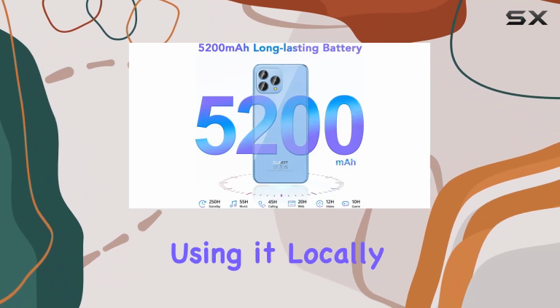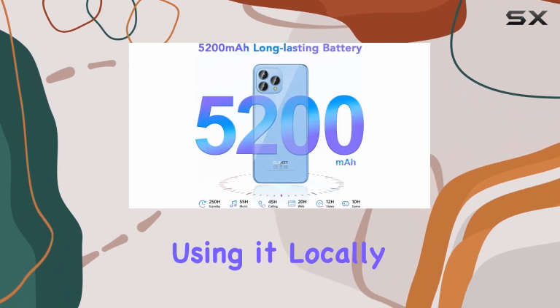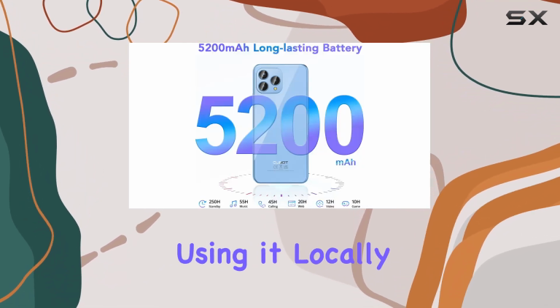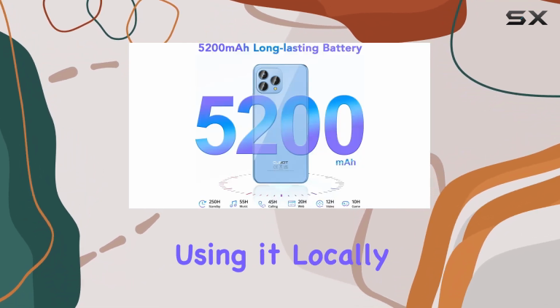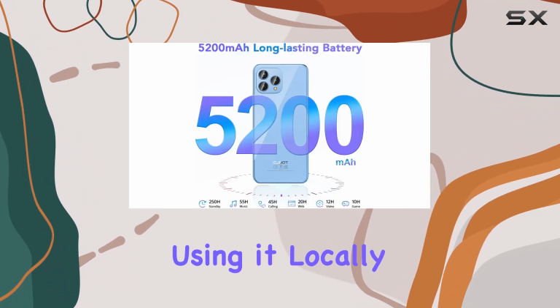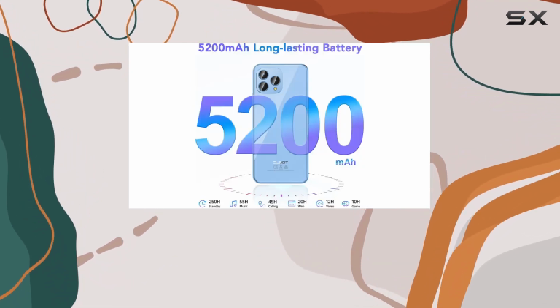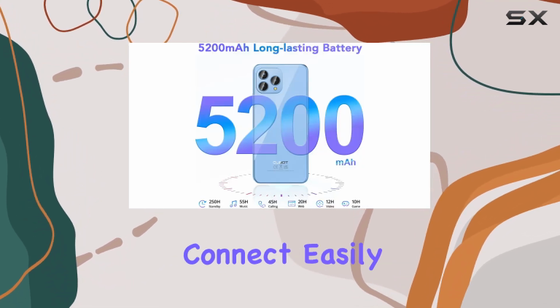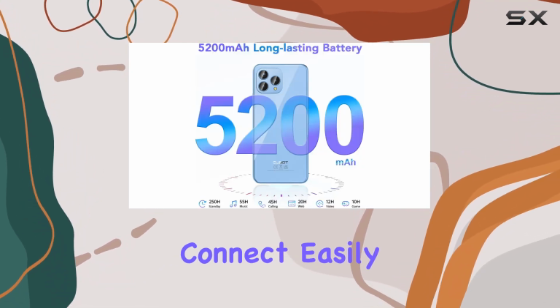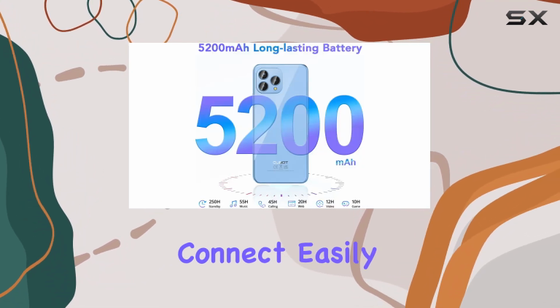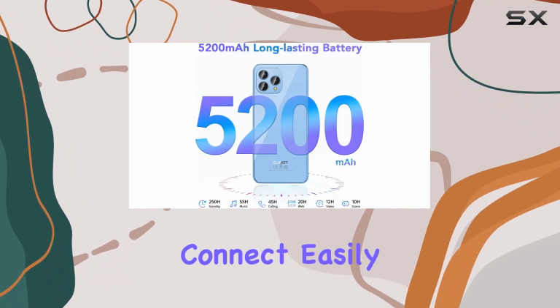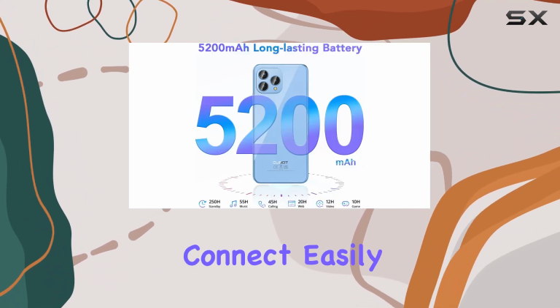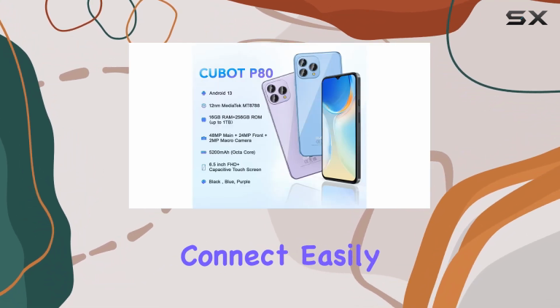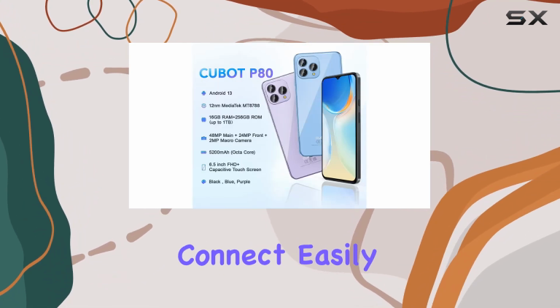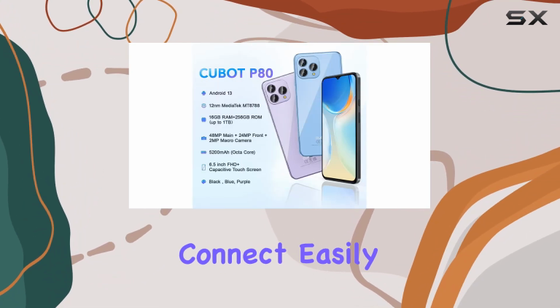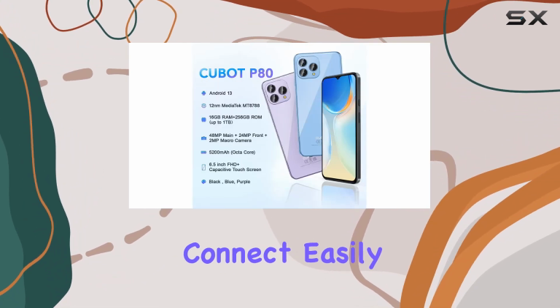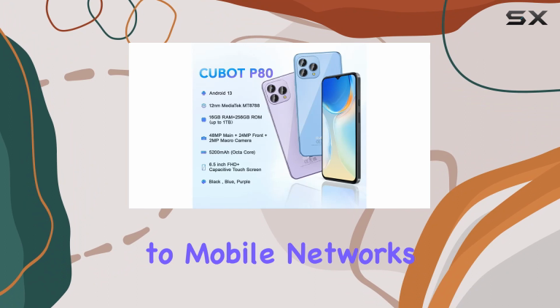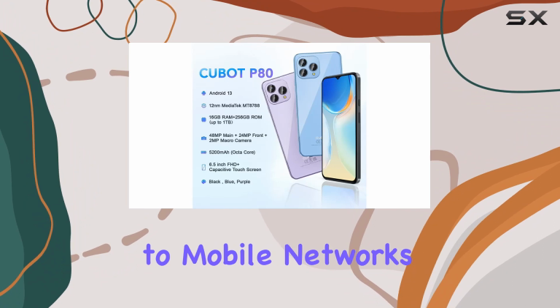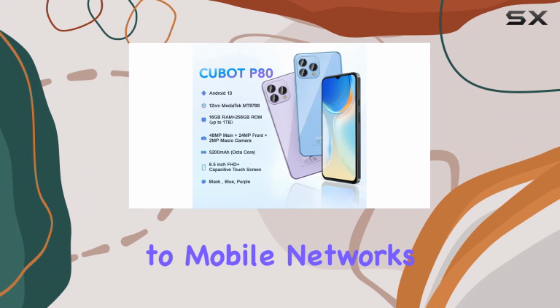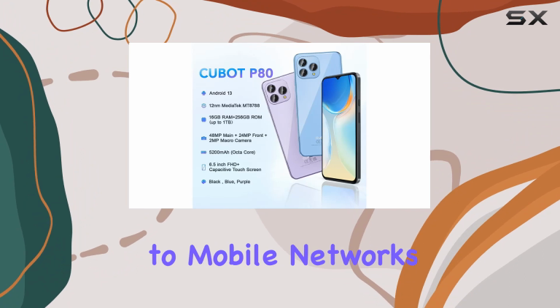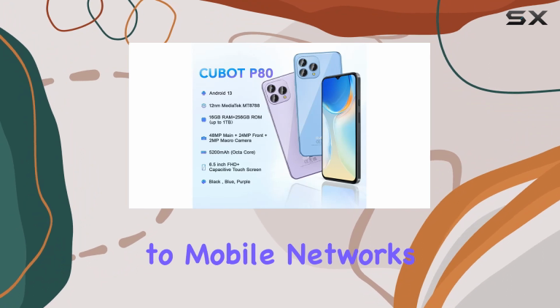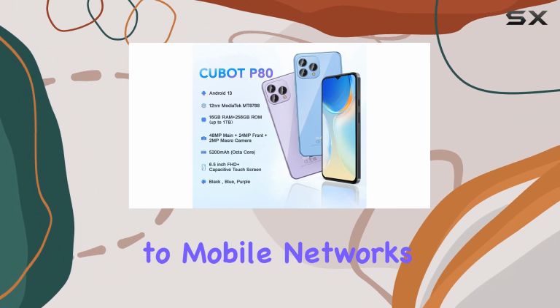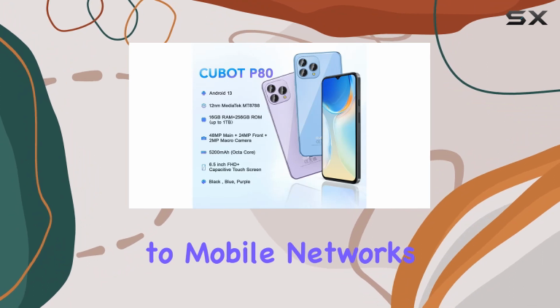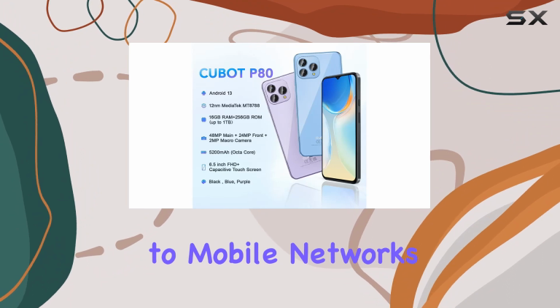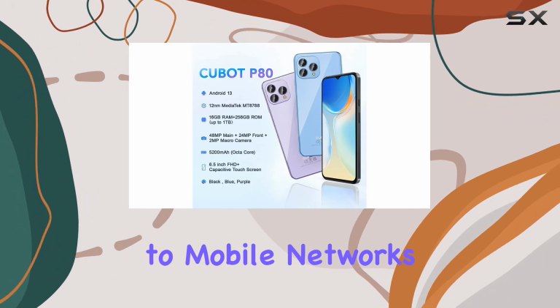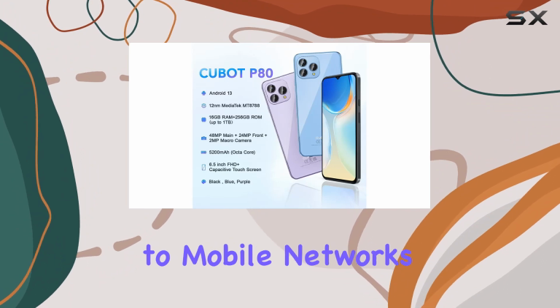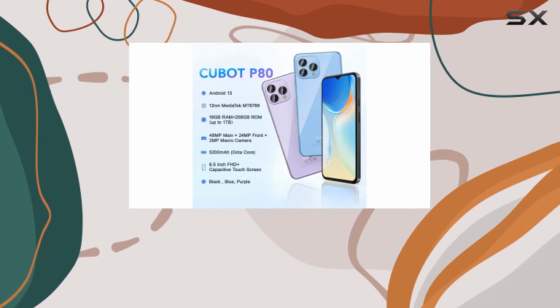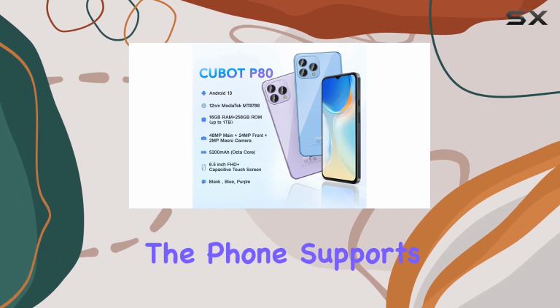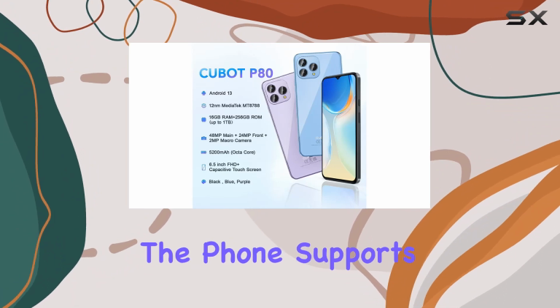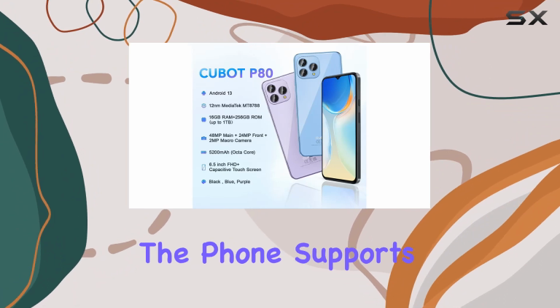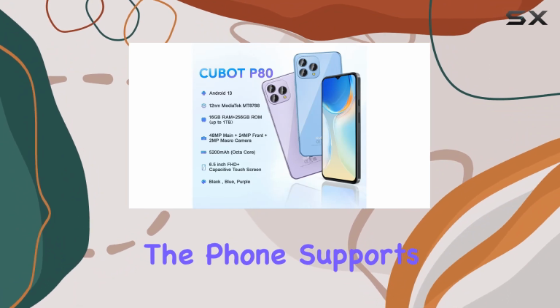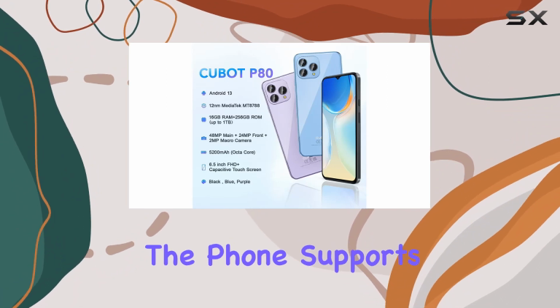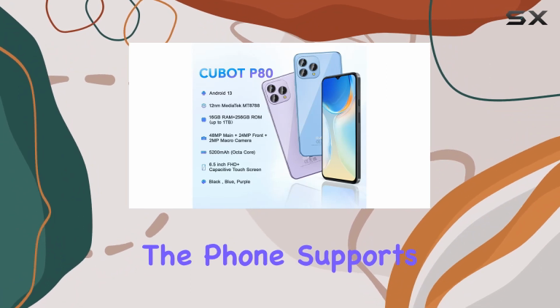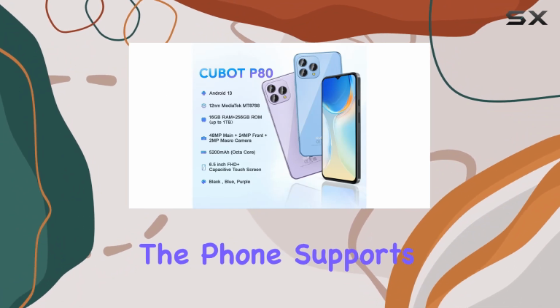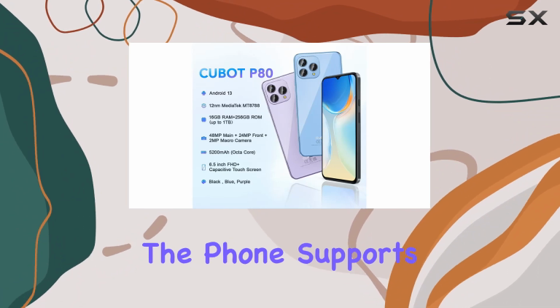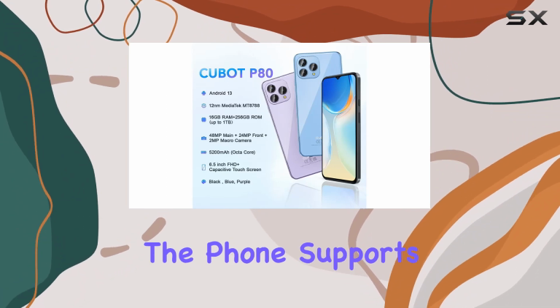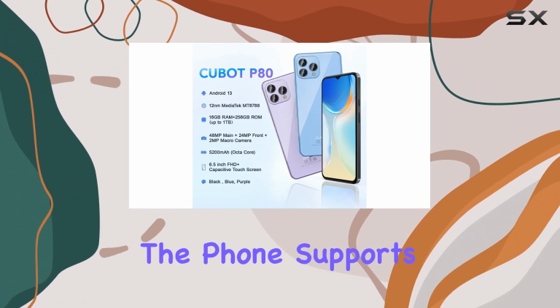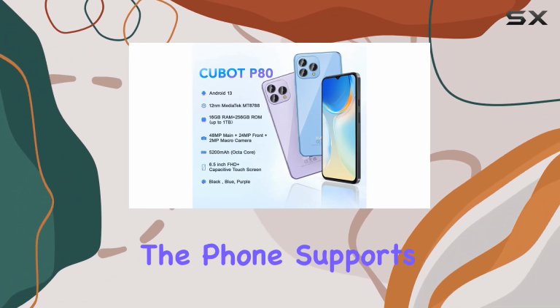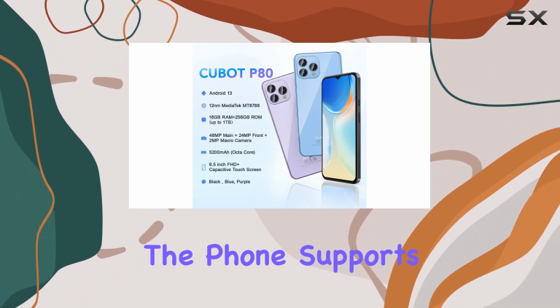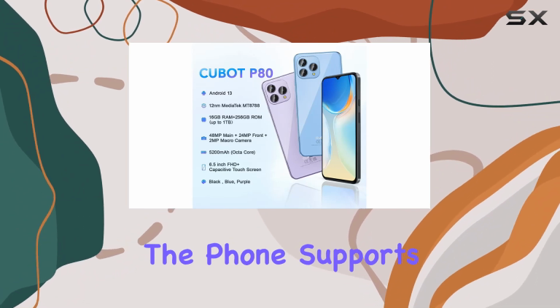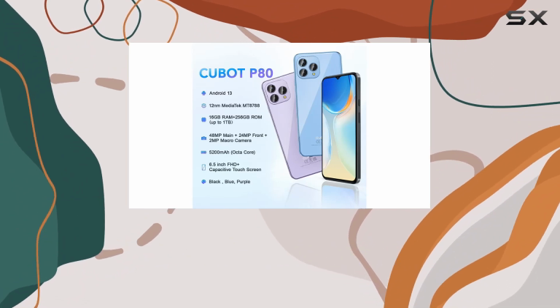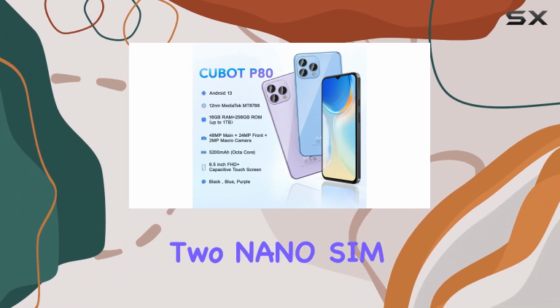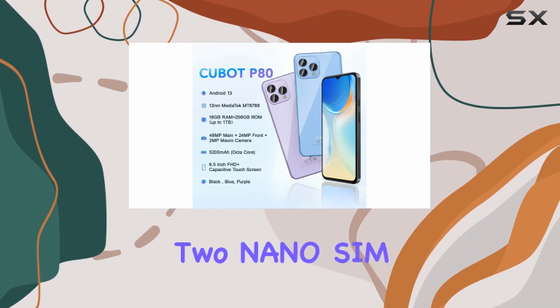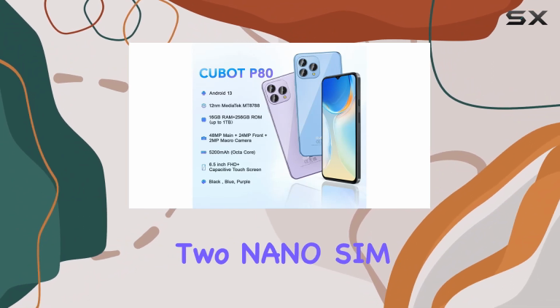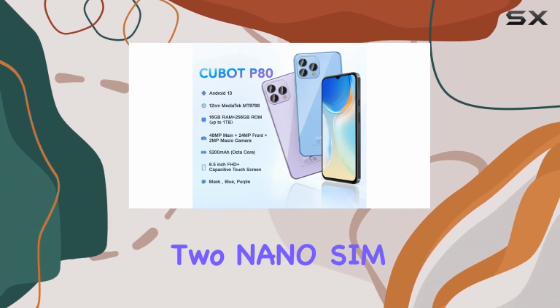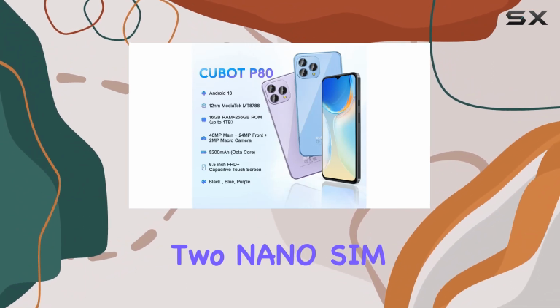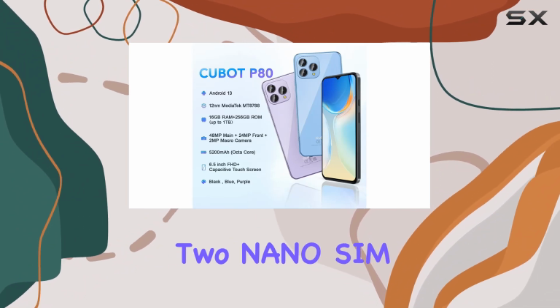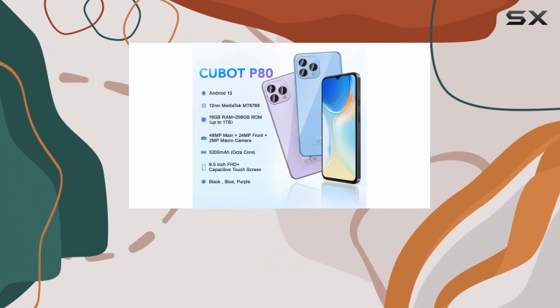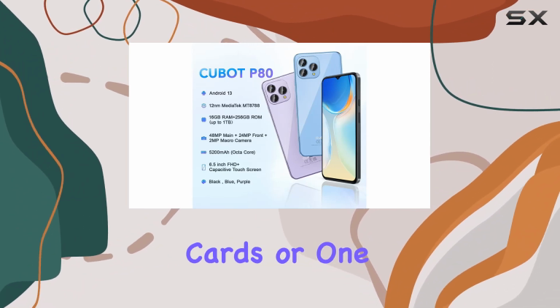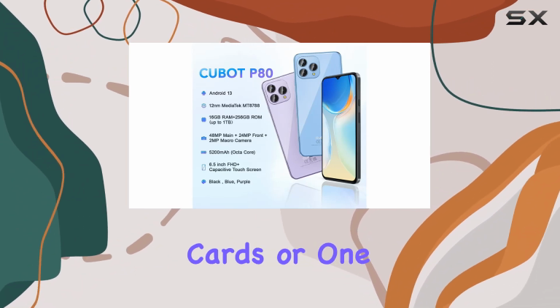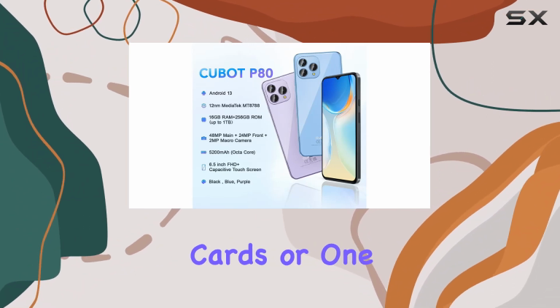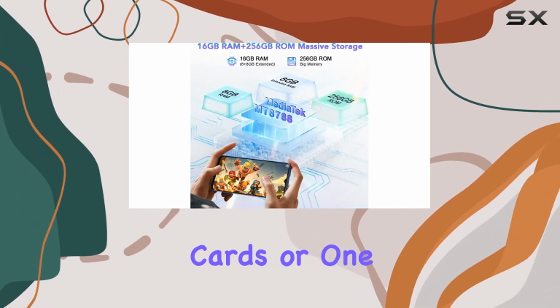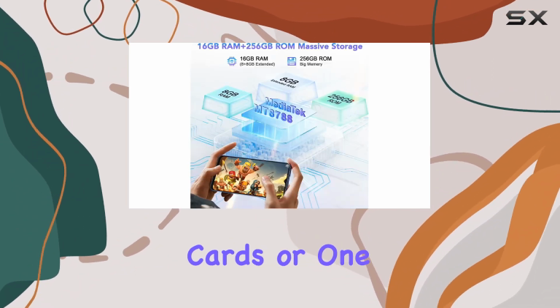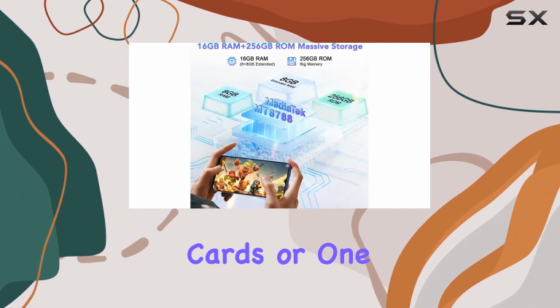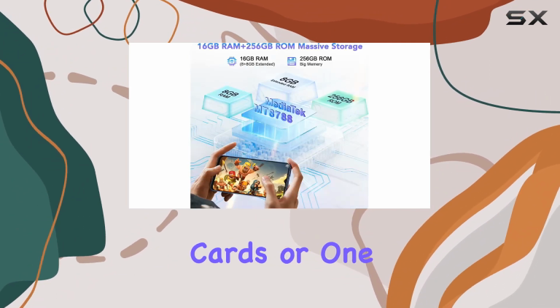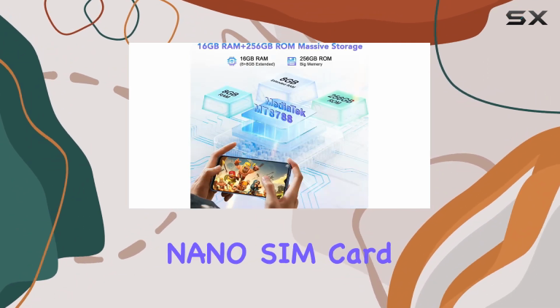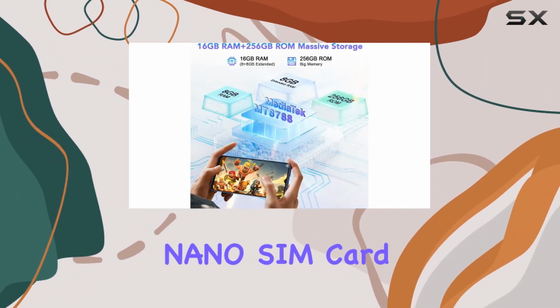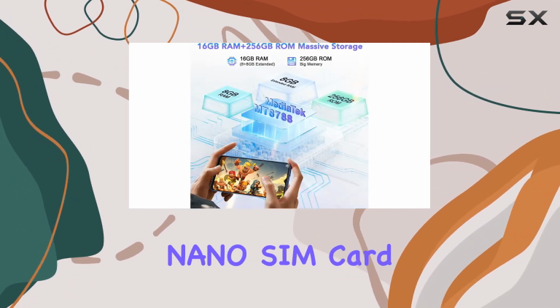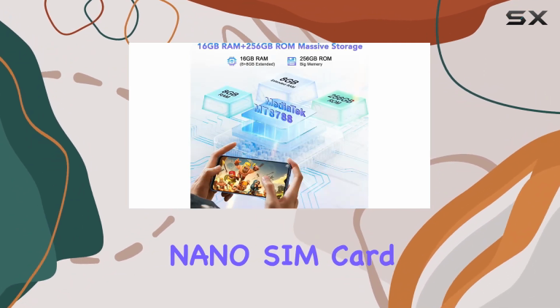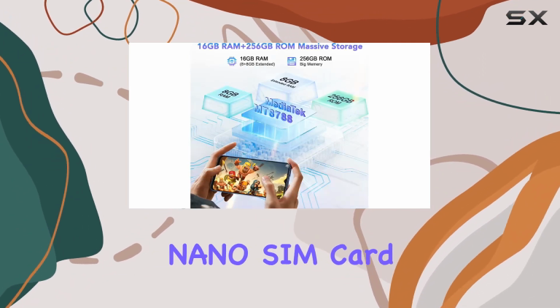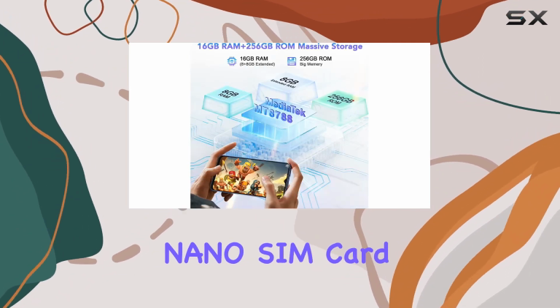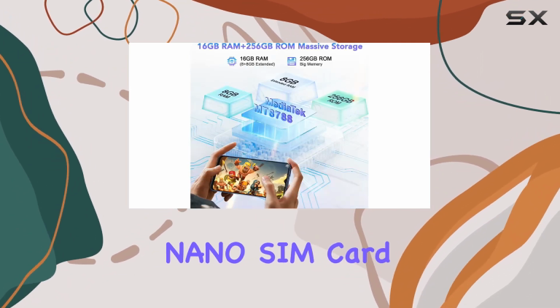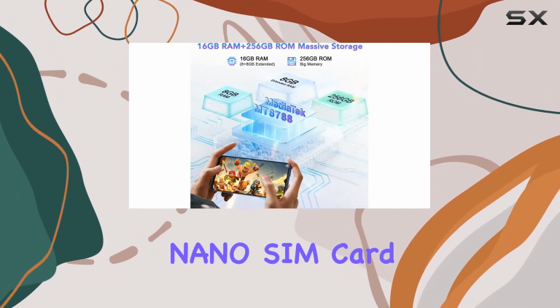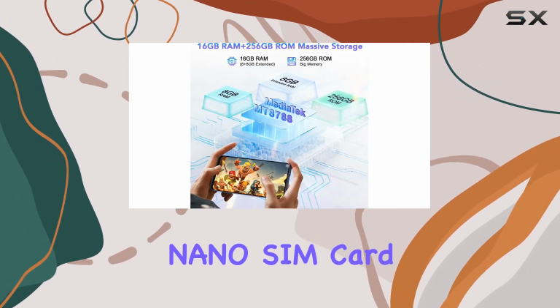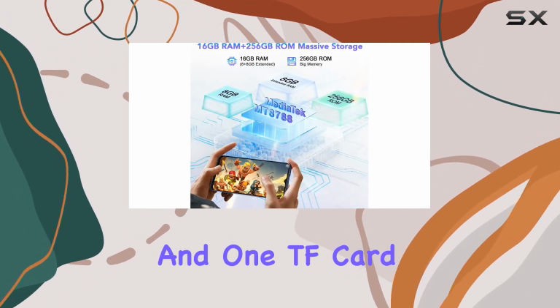Global compatibility is a big plus — whether you're traveling or using it locally, connect easily to mobile networks. The phone supports two nano SIM cards, or one nano SIM card and one TF card for flexible usage.